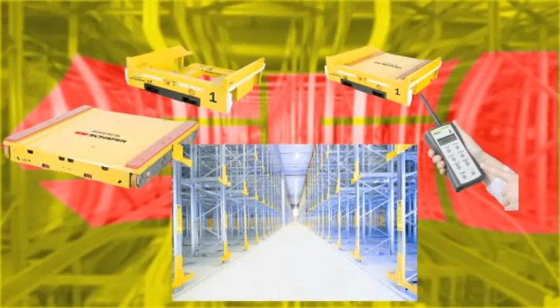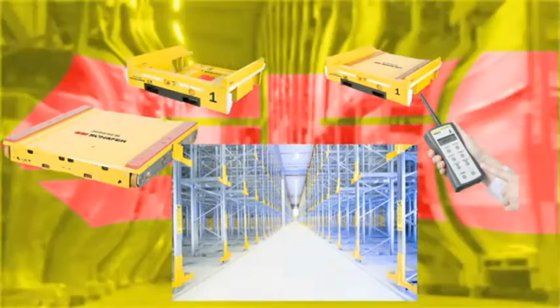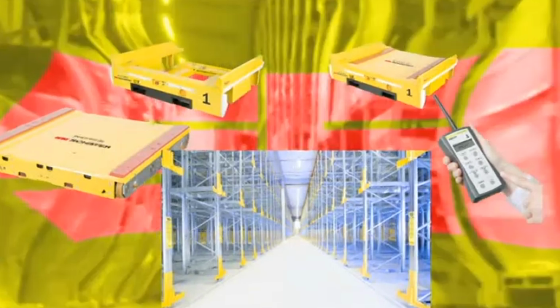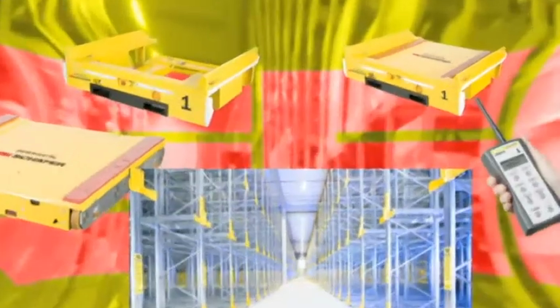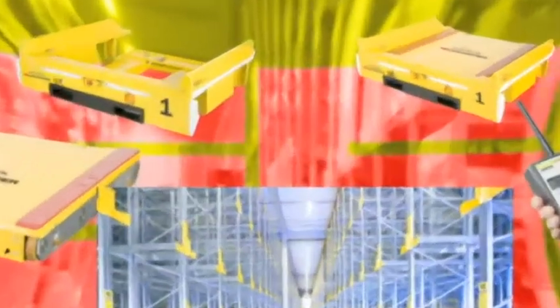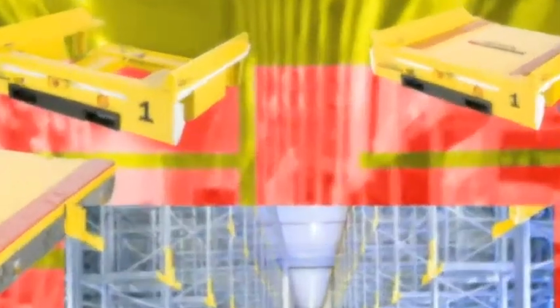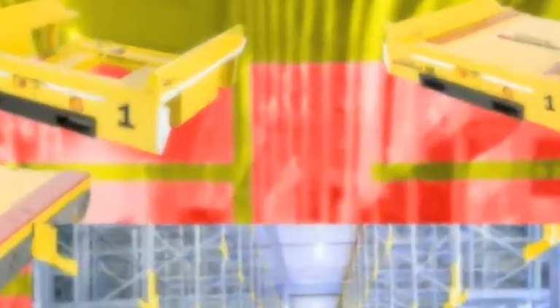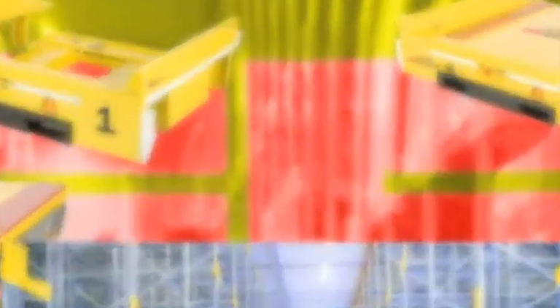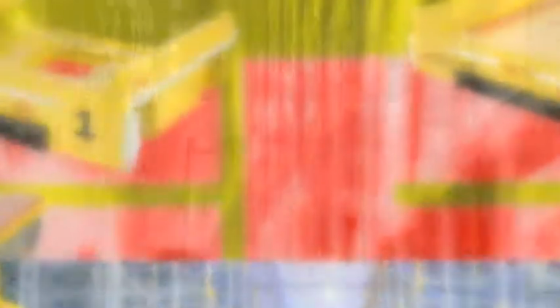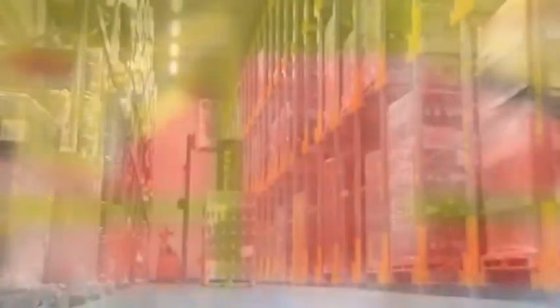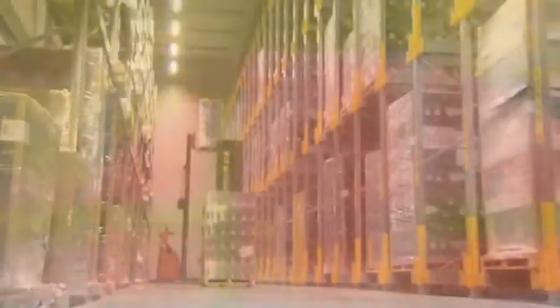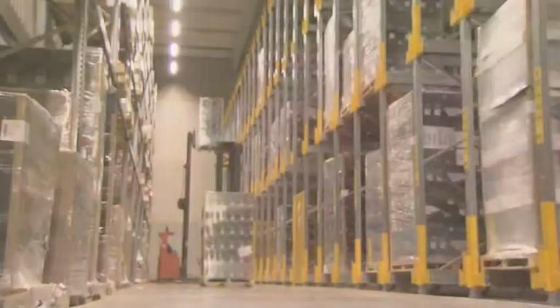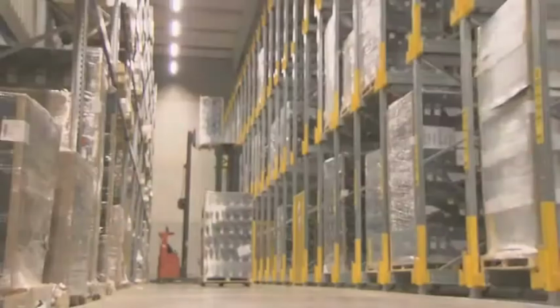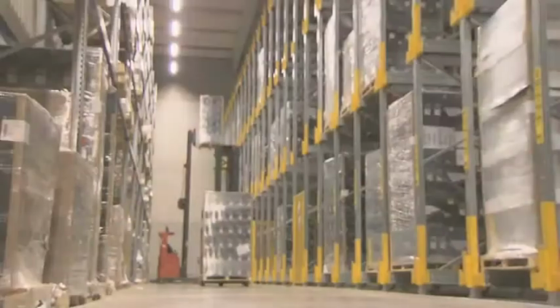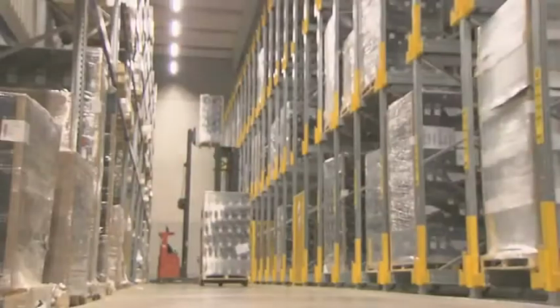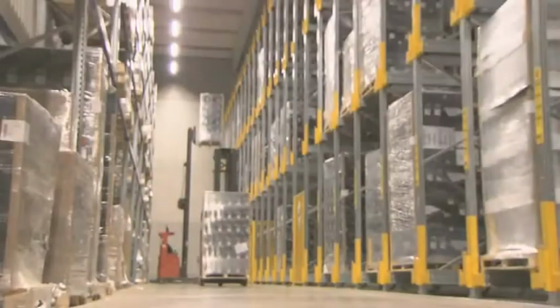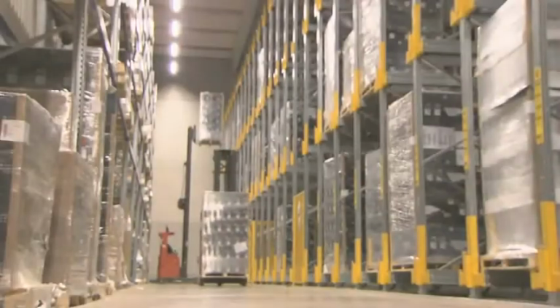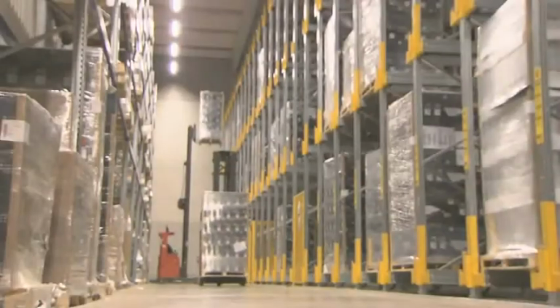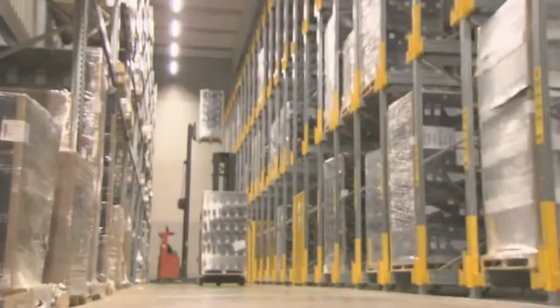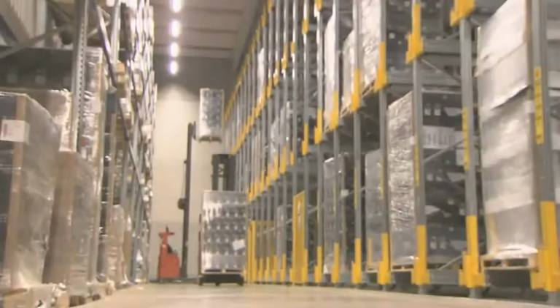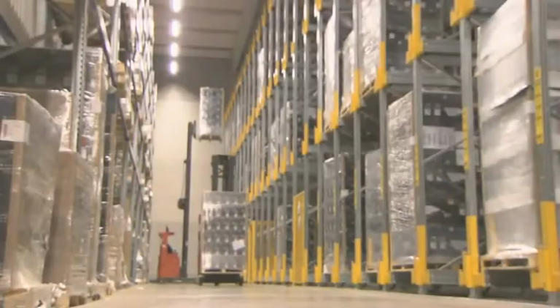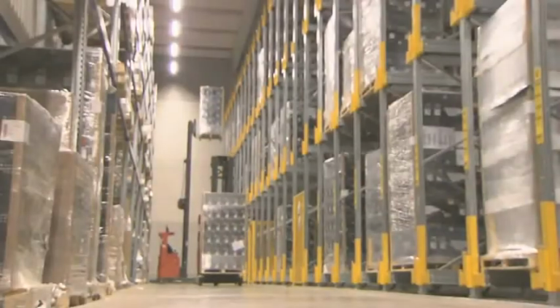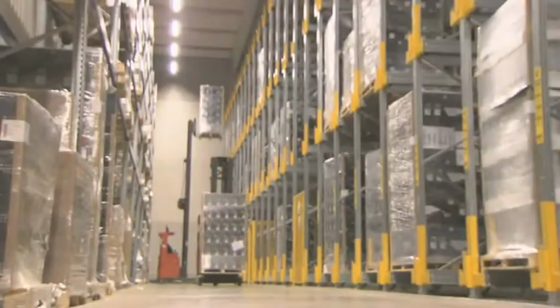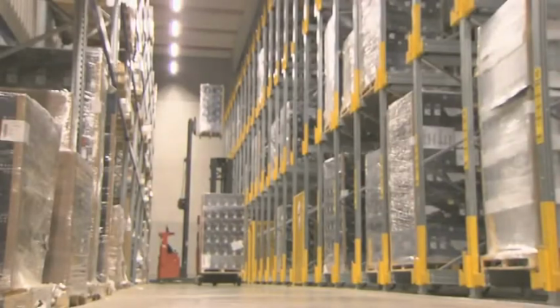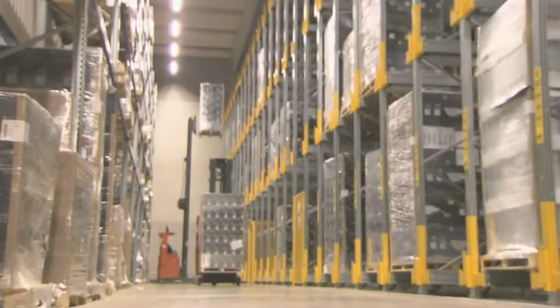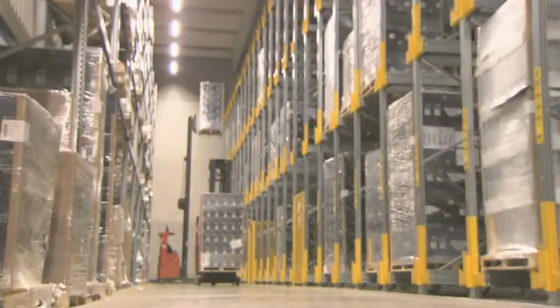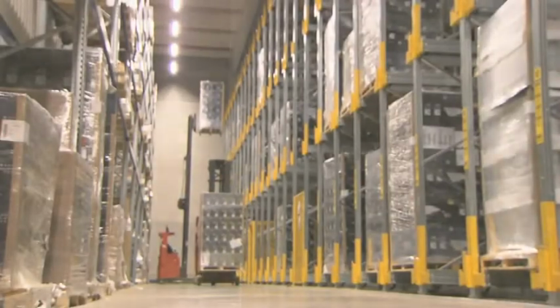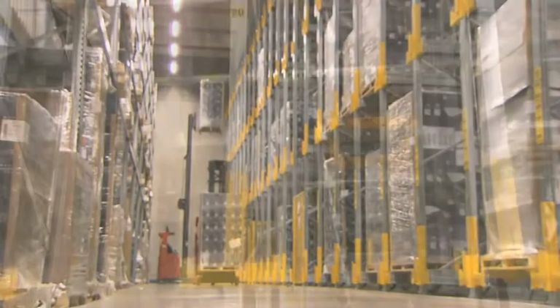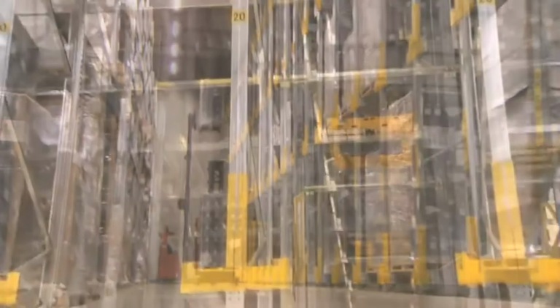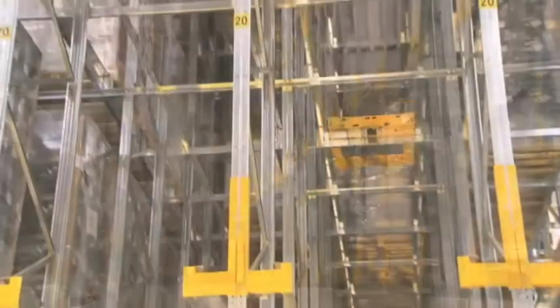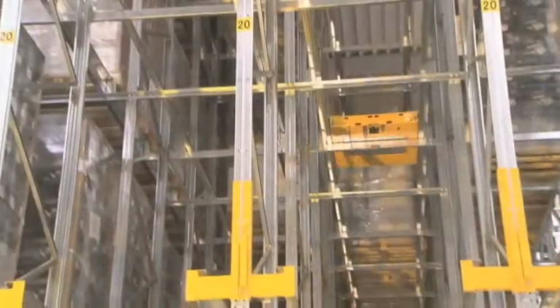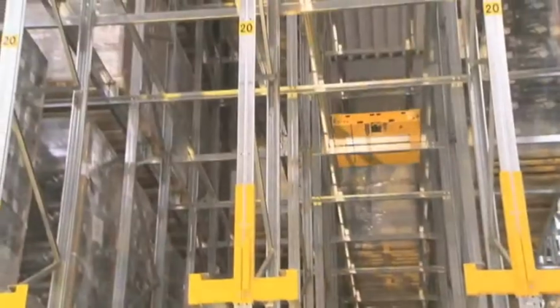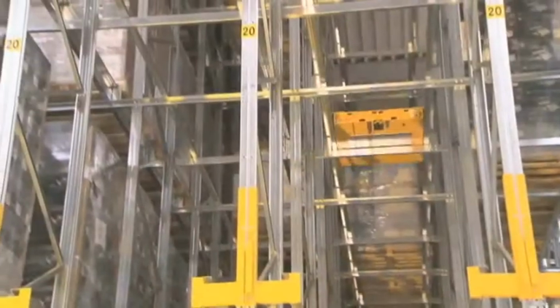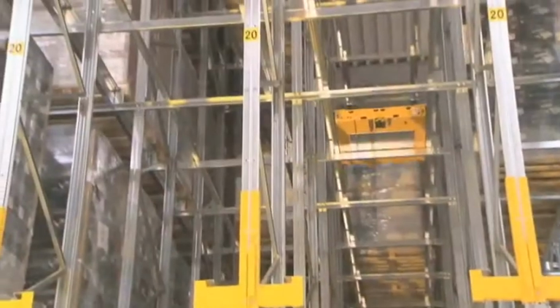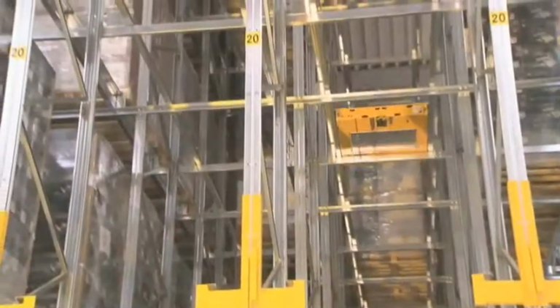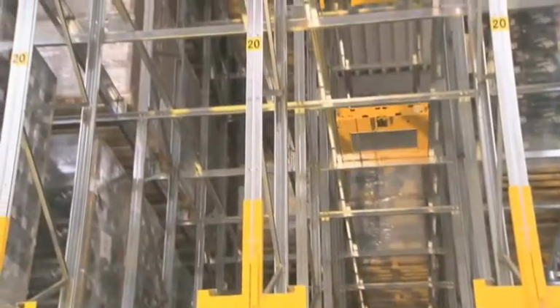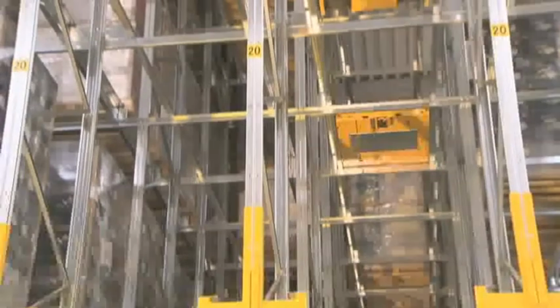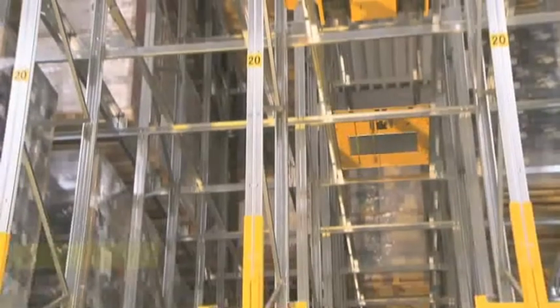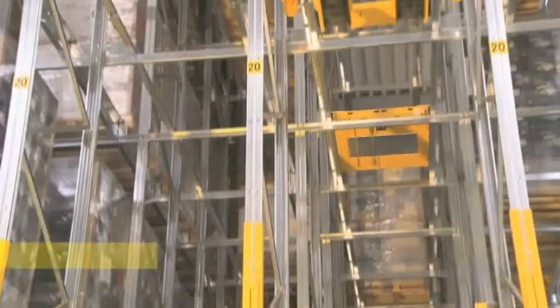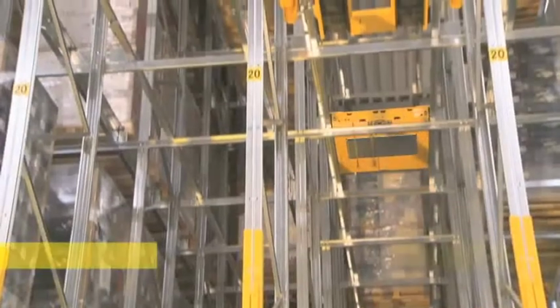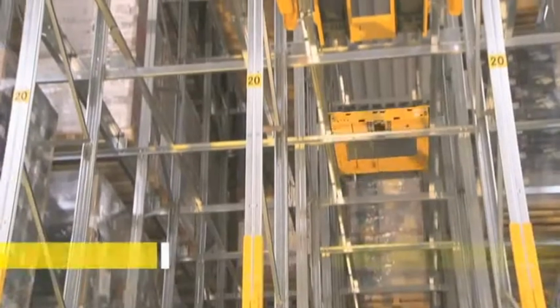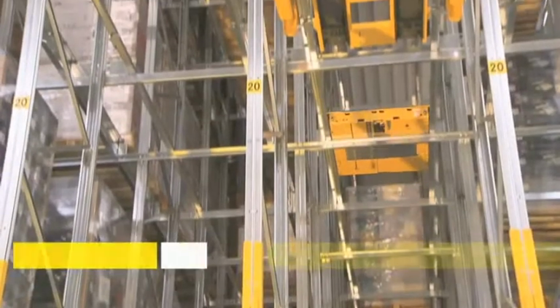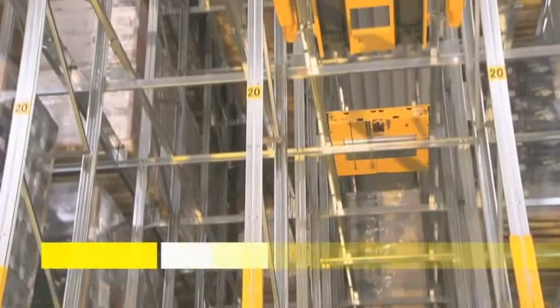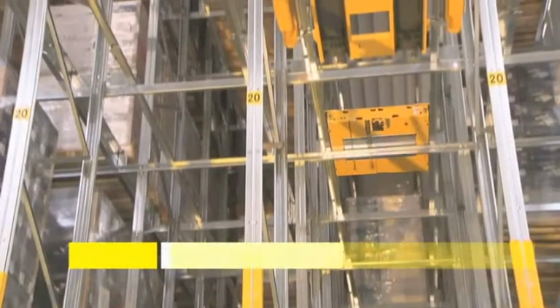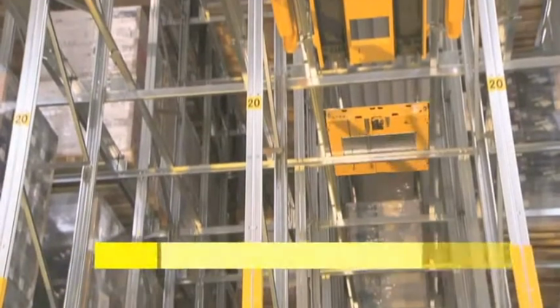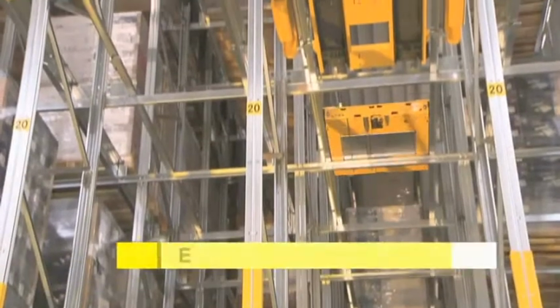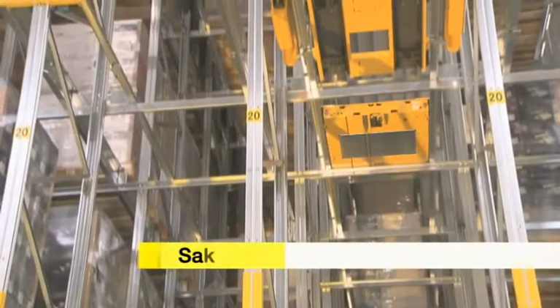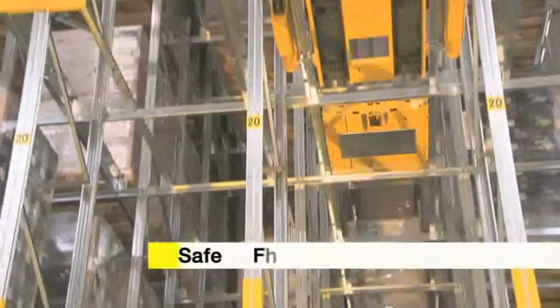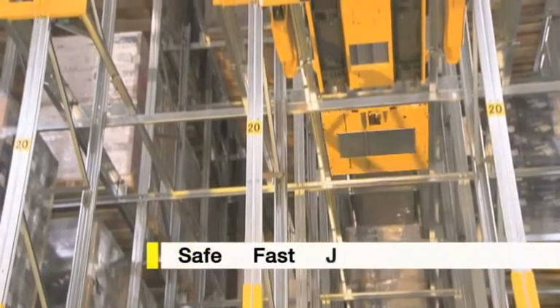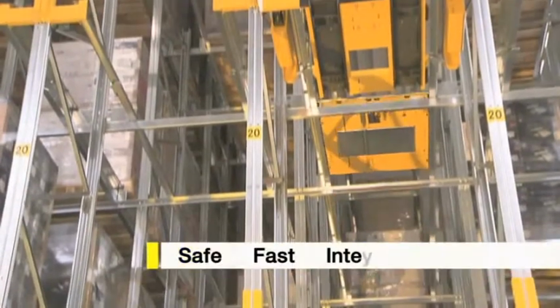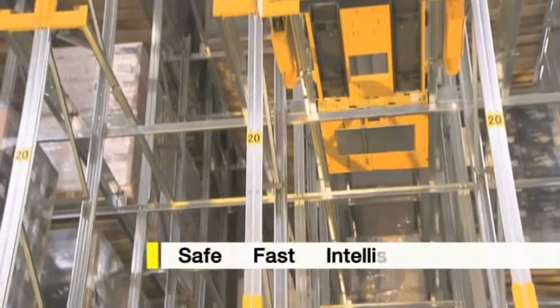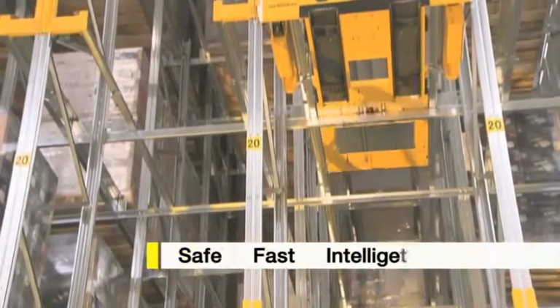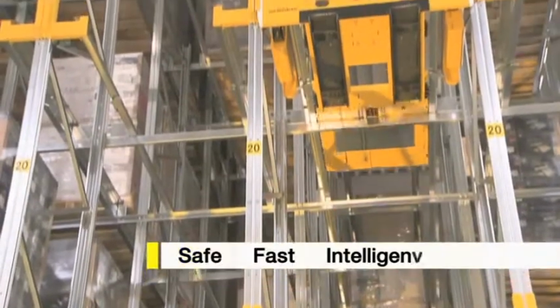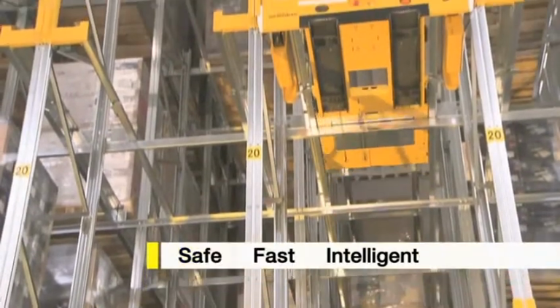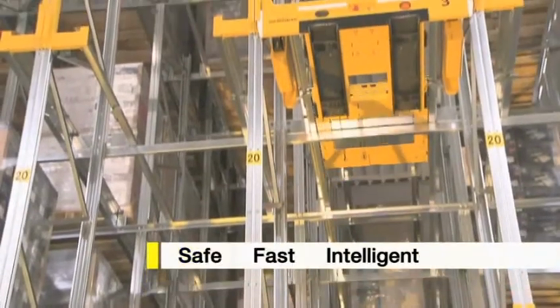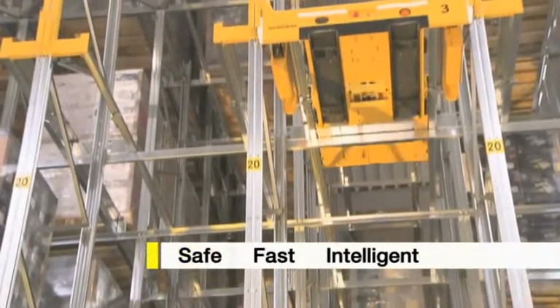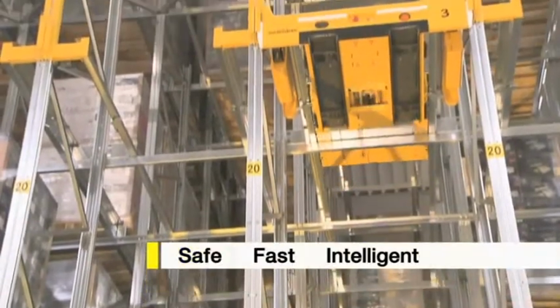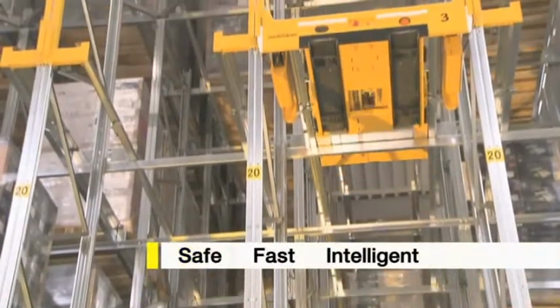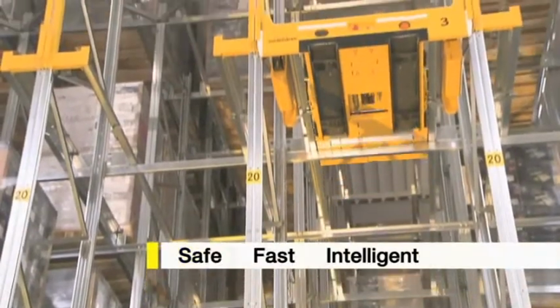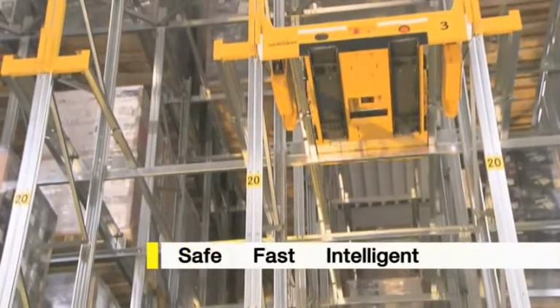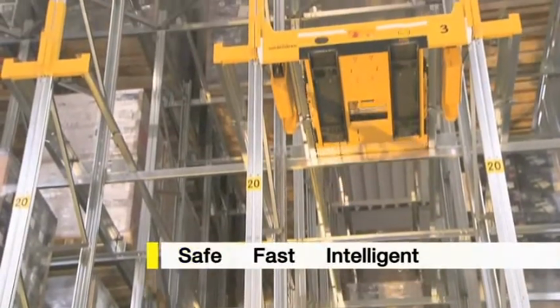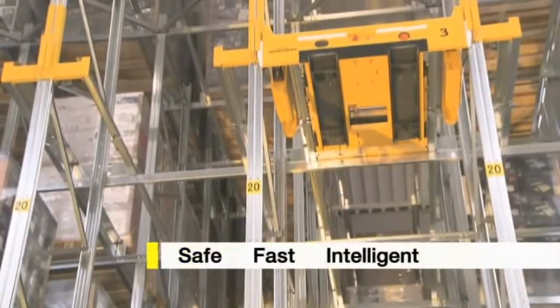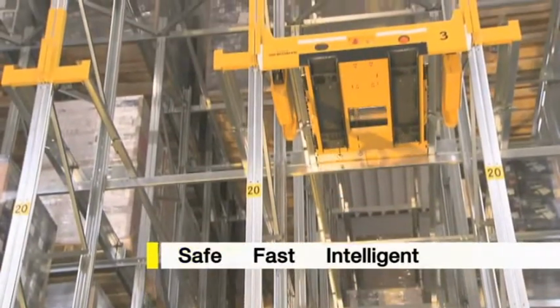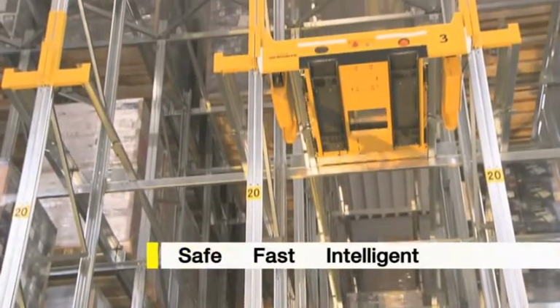The latest generation of channel storage system from Schaefer. Safe, fast, intelligent.